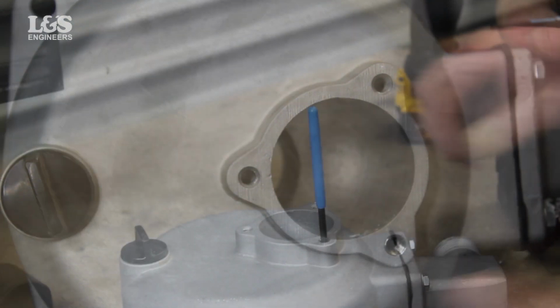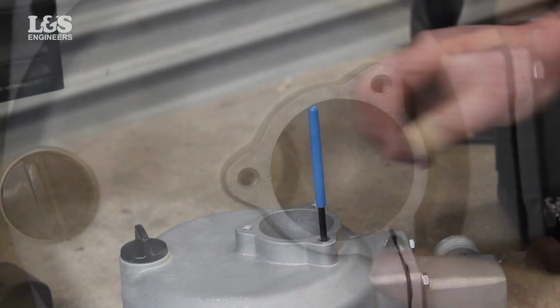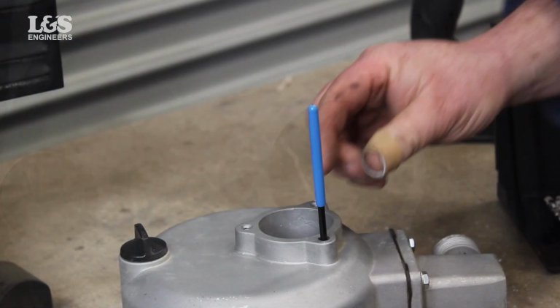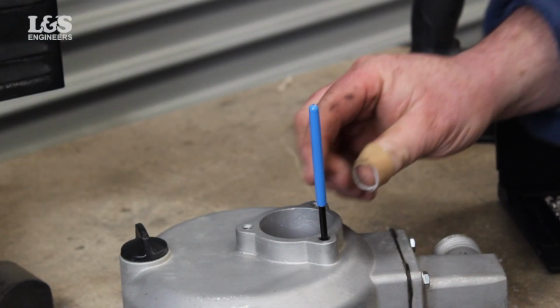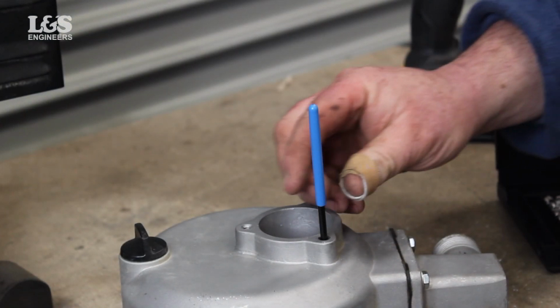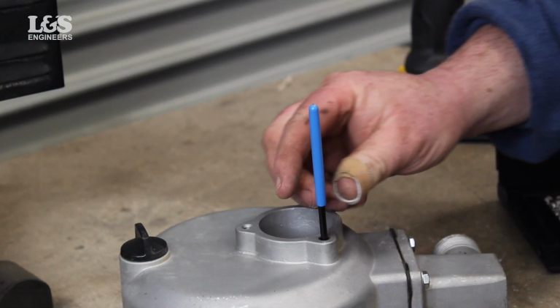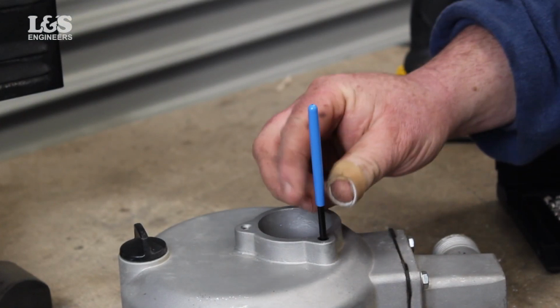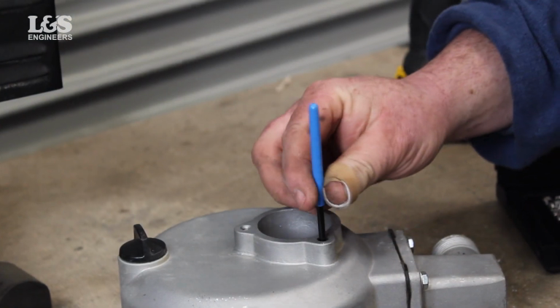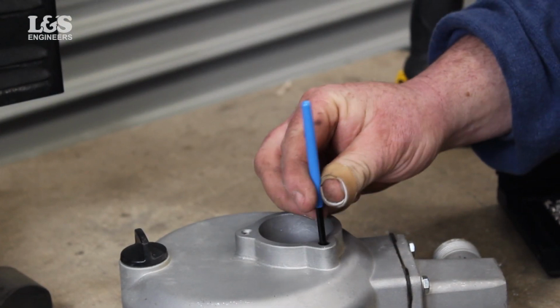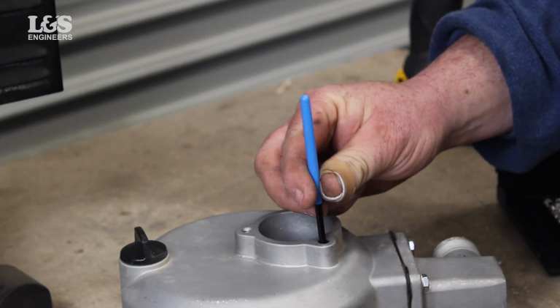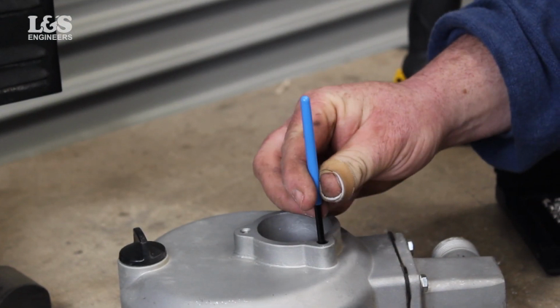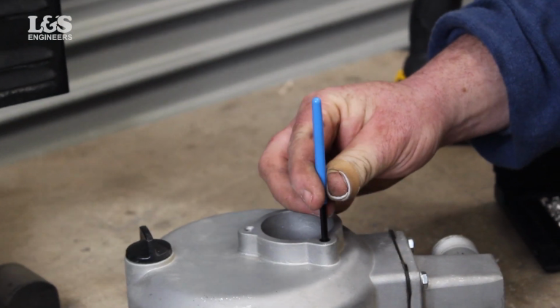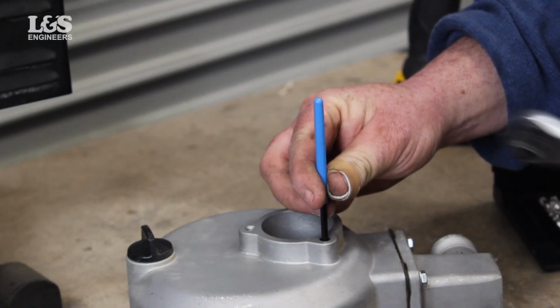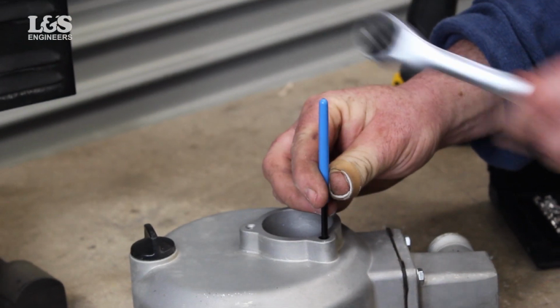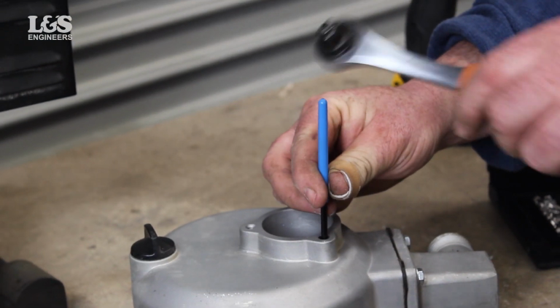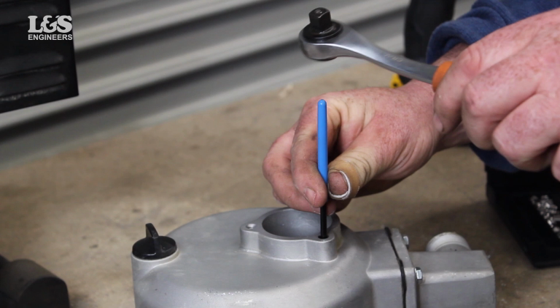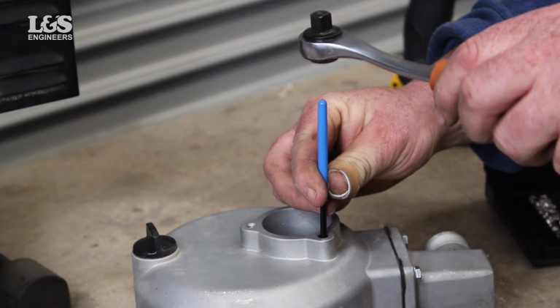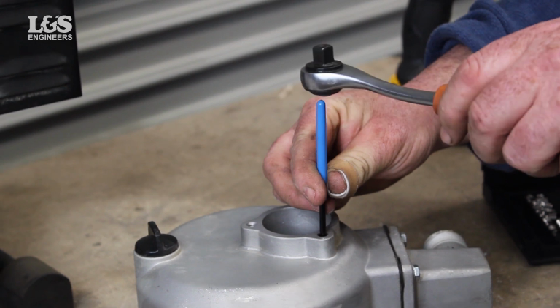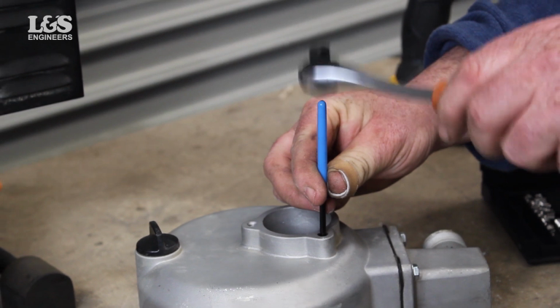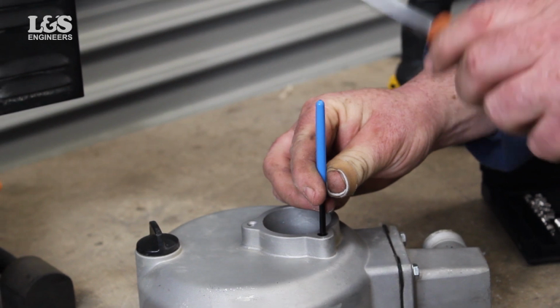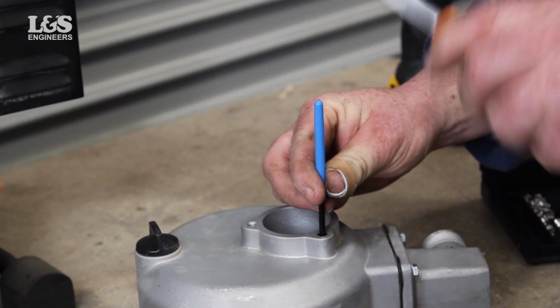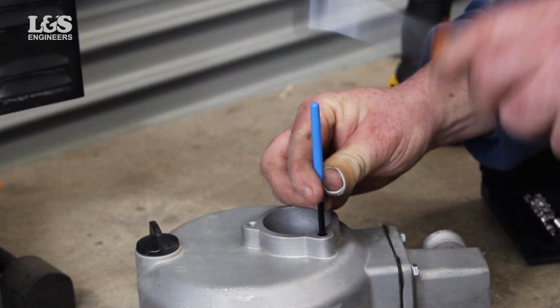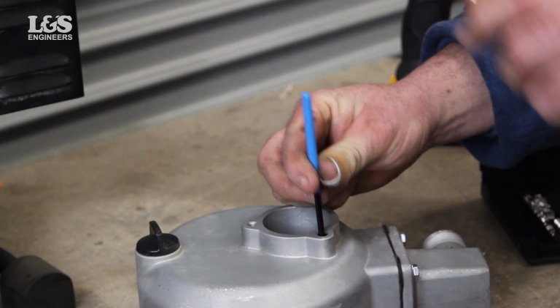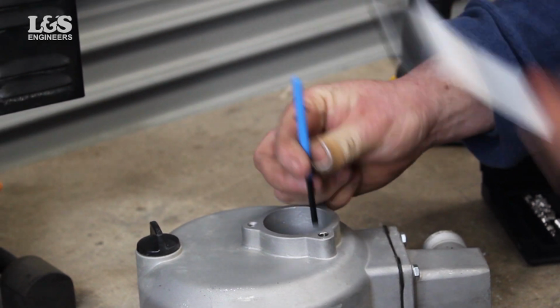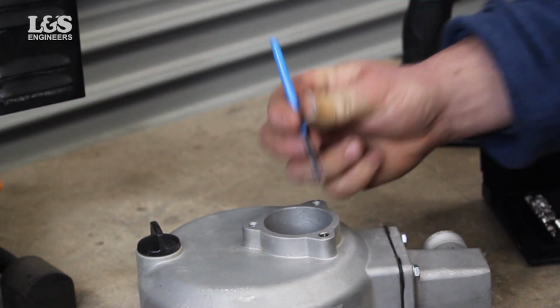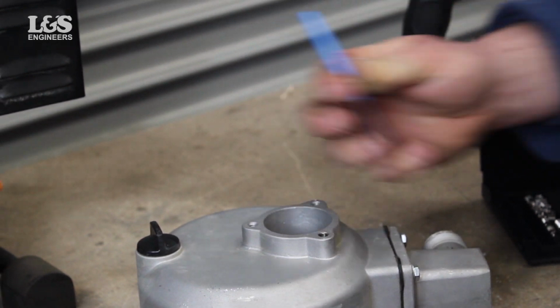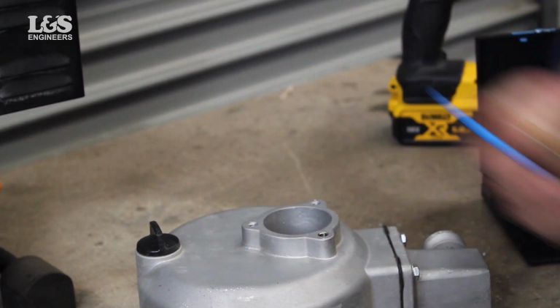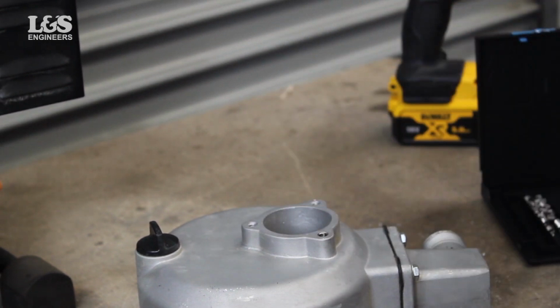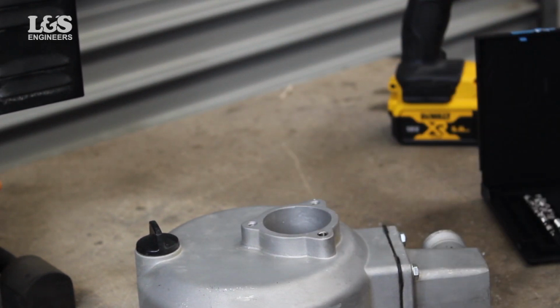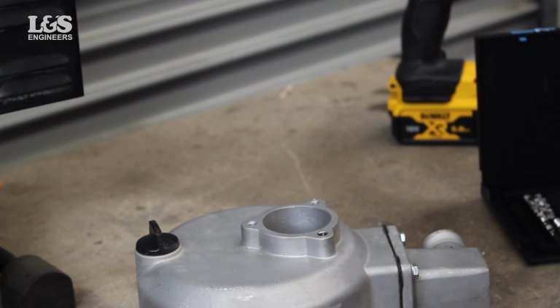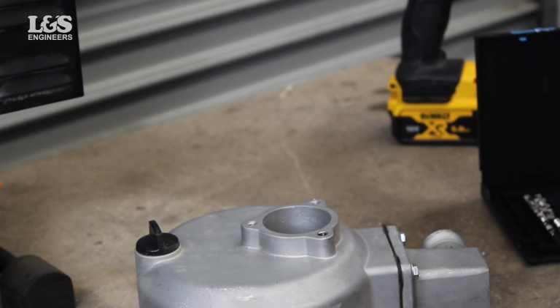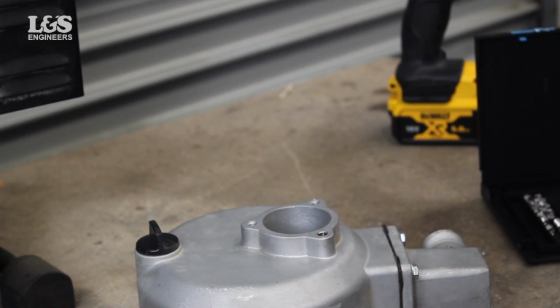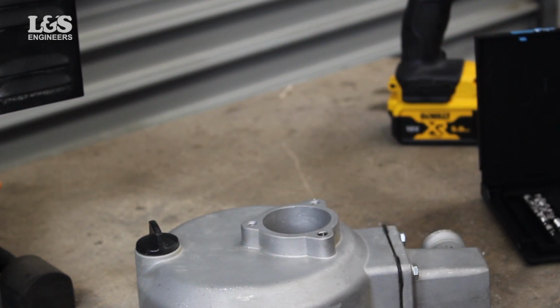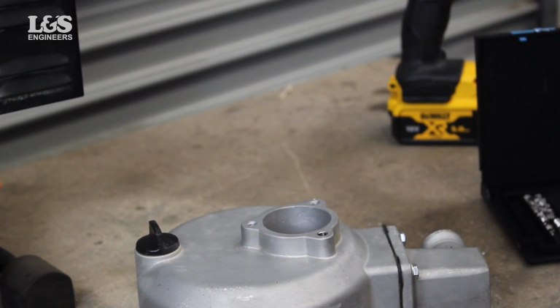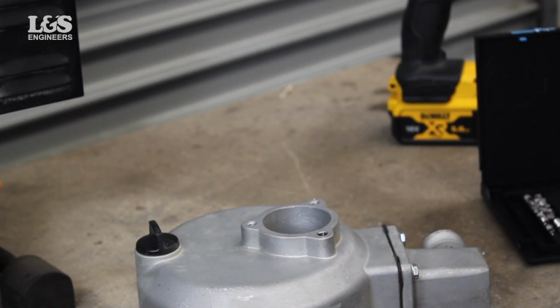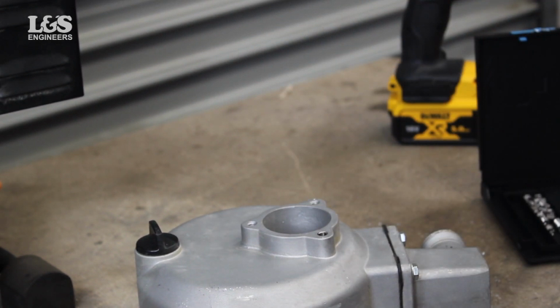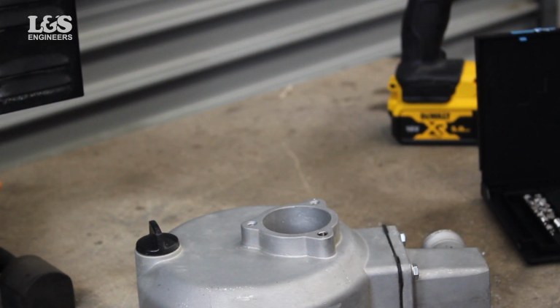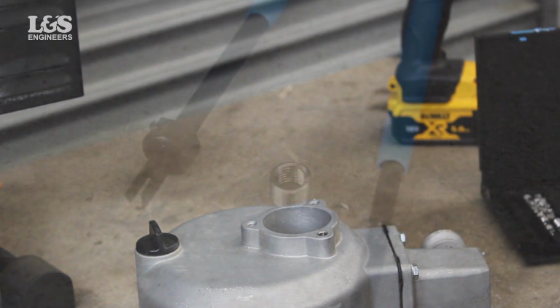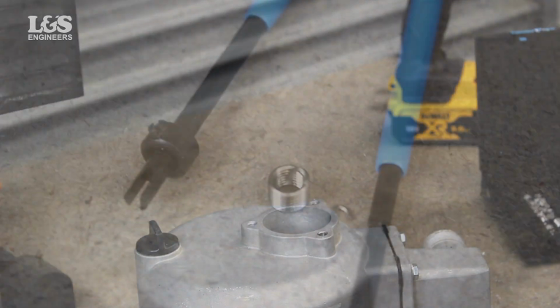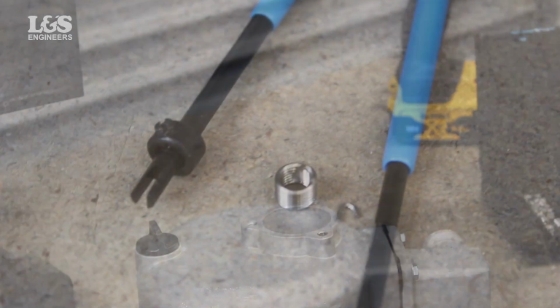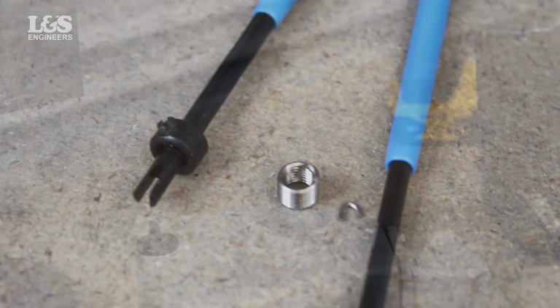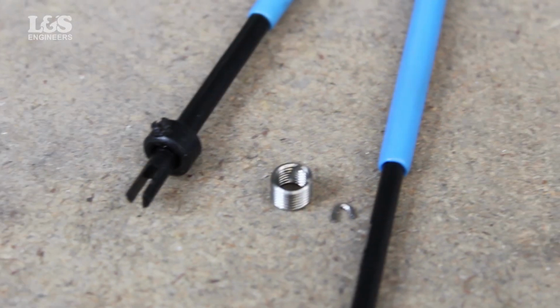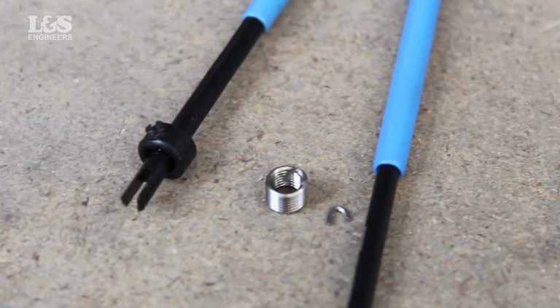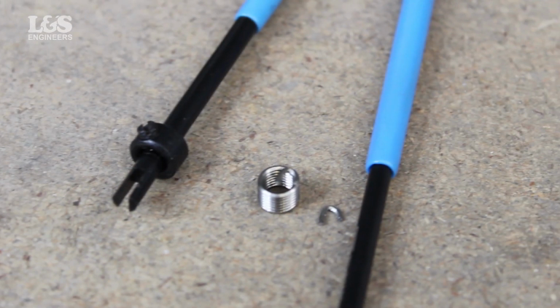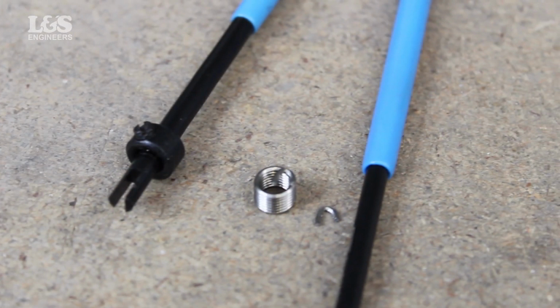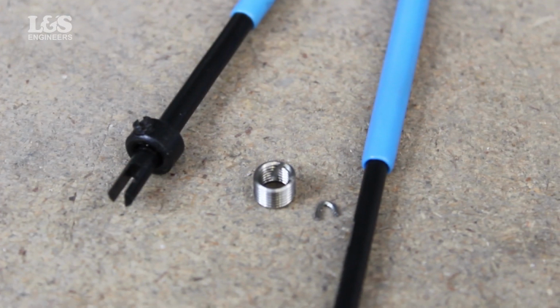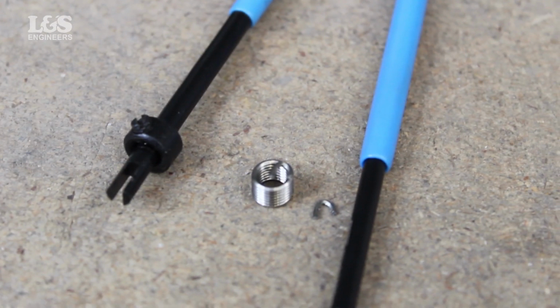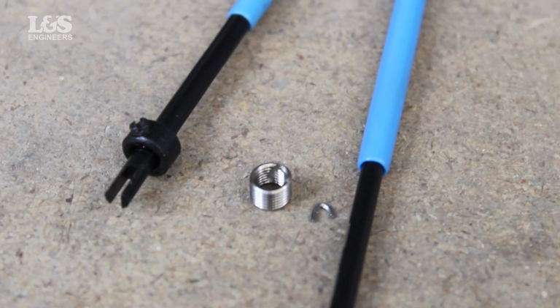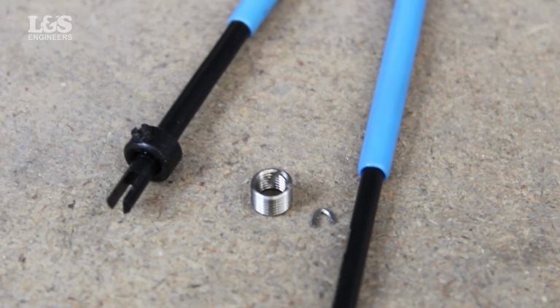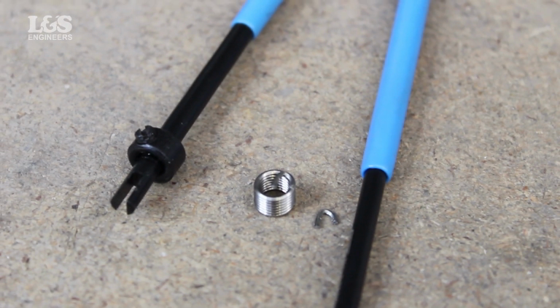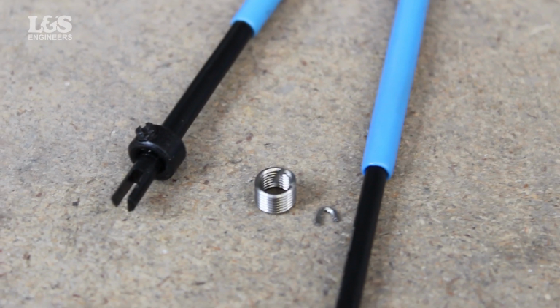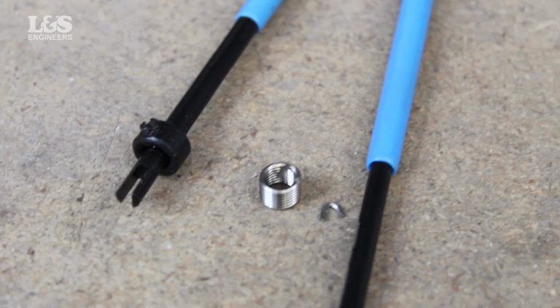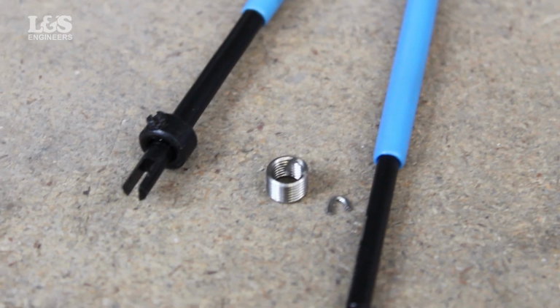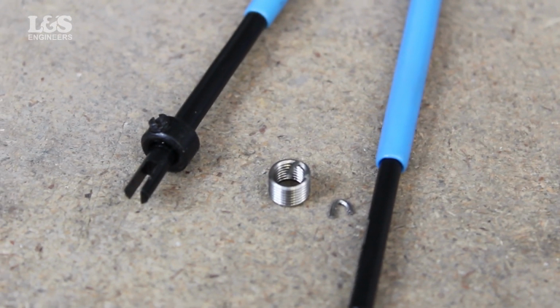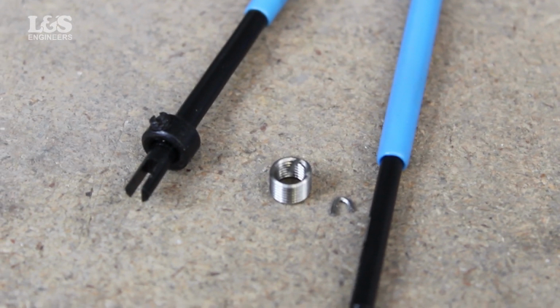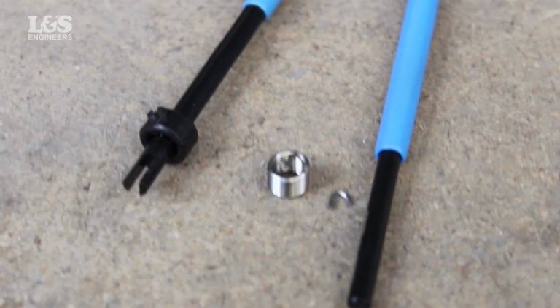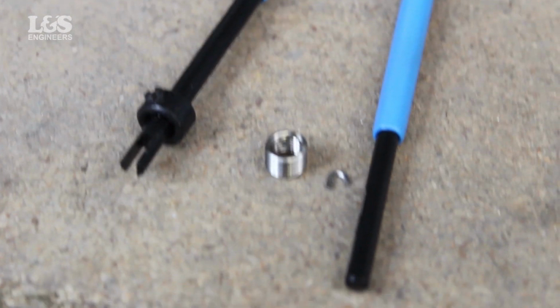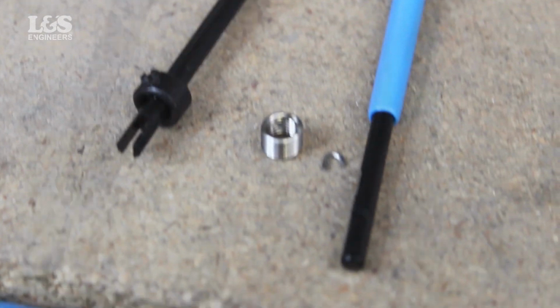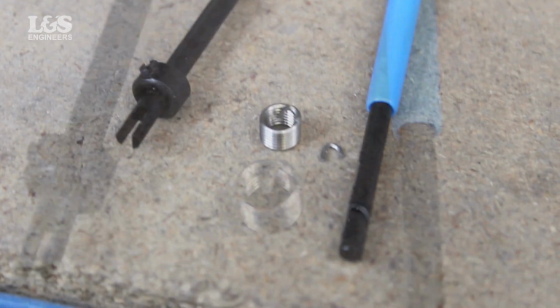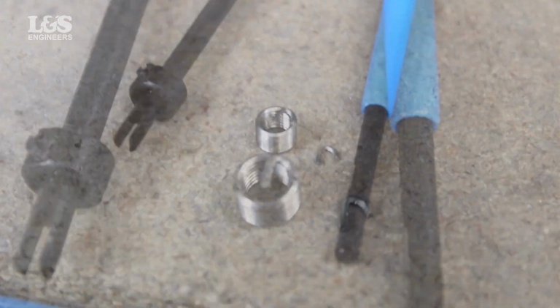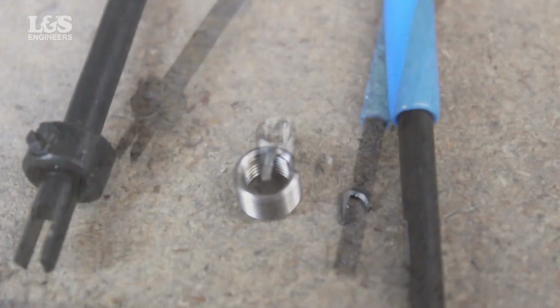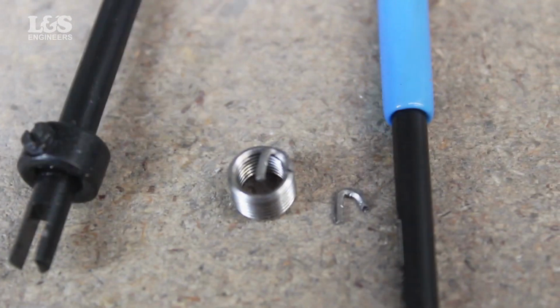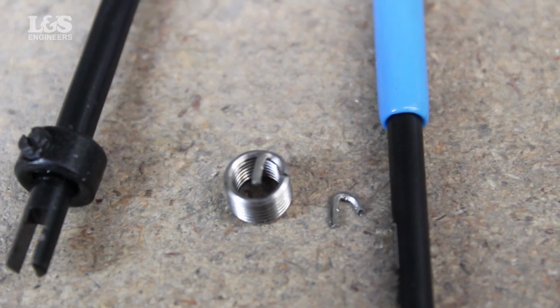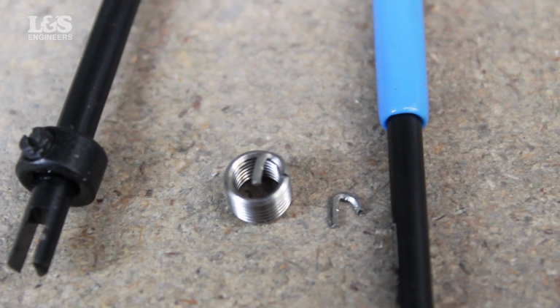Then remove the tang at the end of the spring. Gently tap this with the brake tool provided — the tang should snap off.